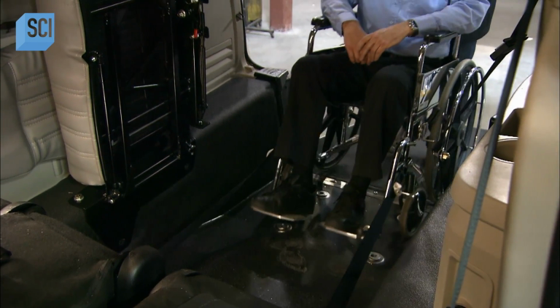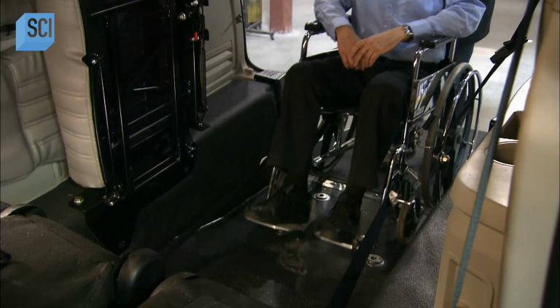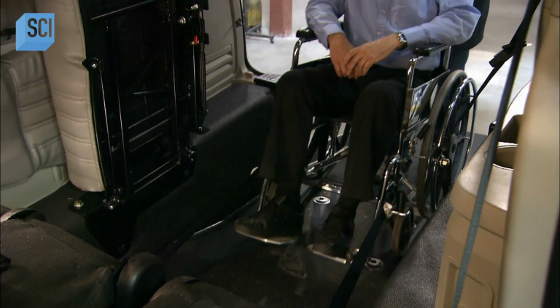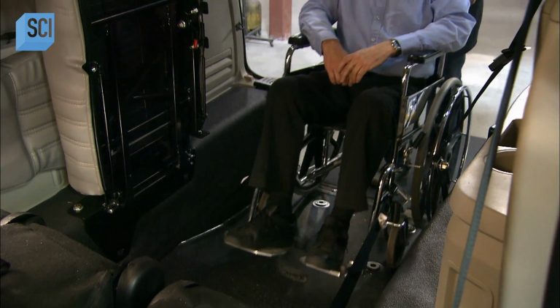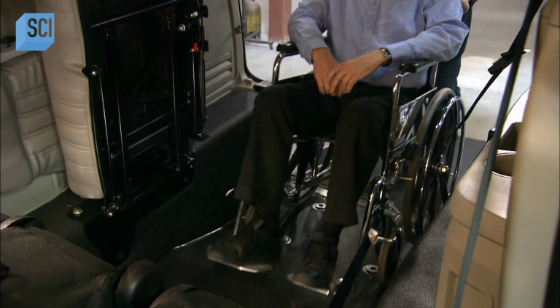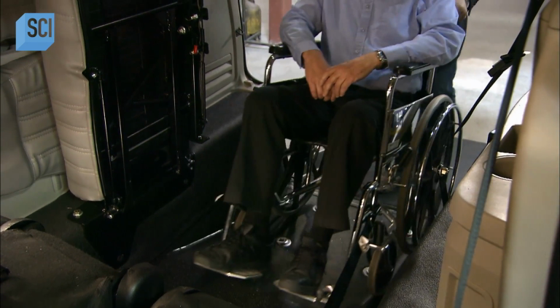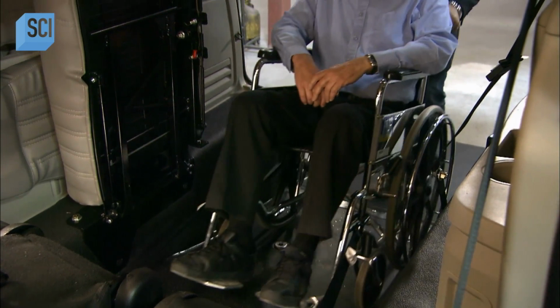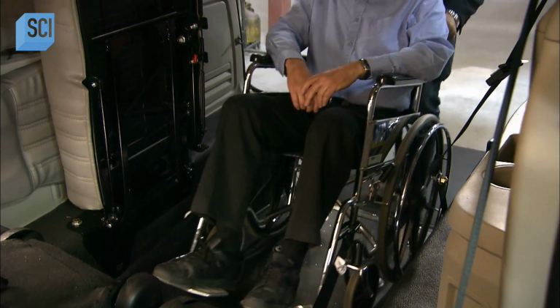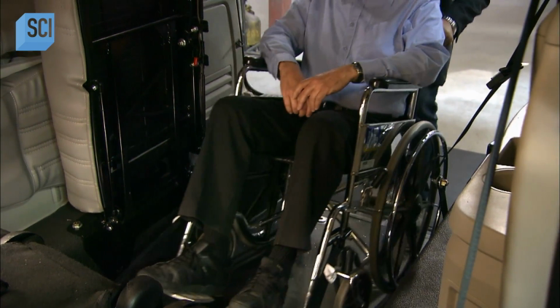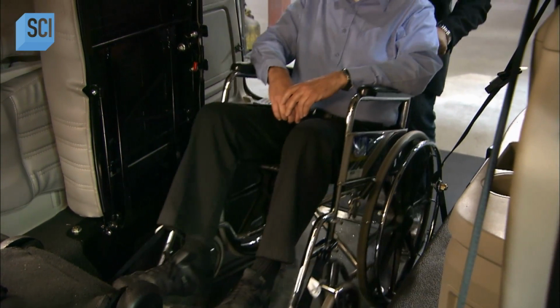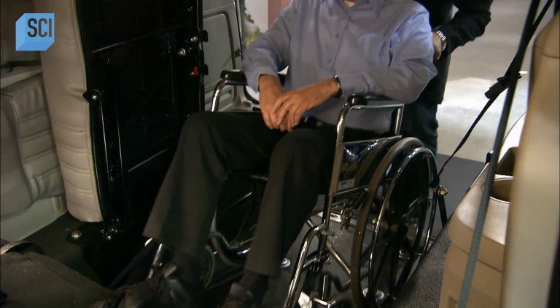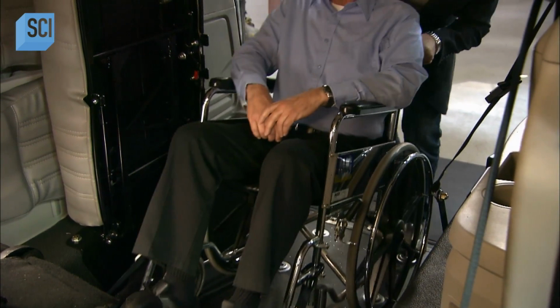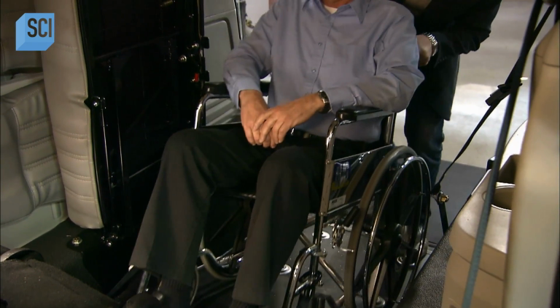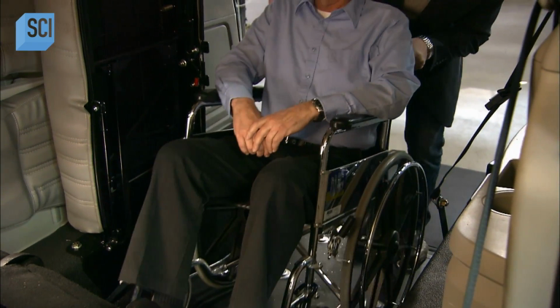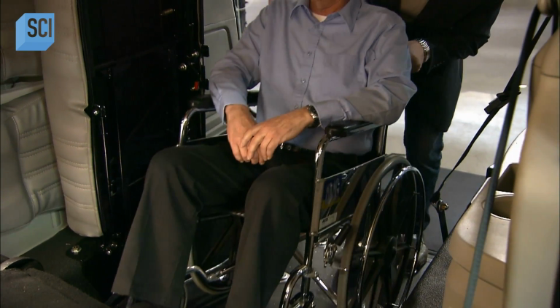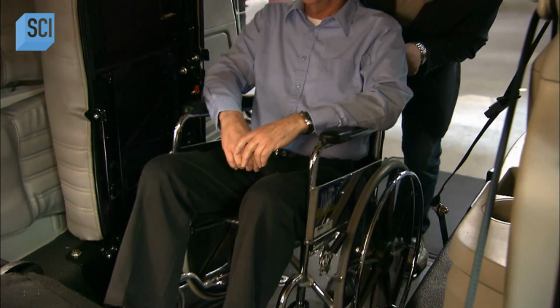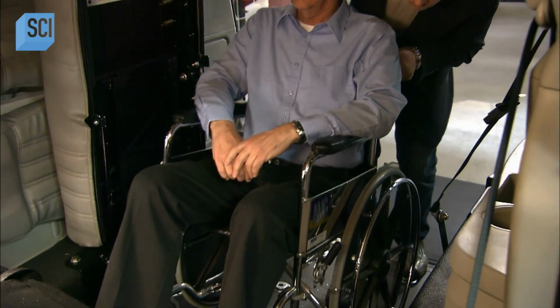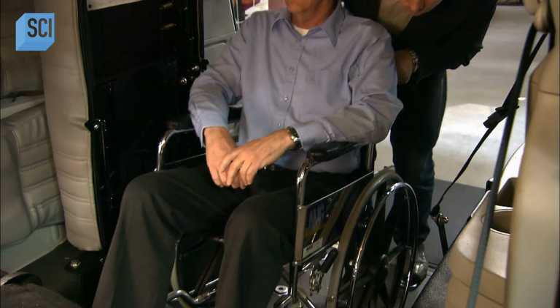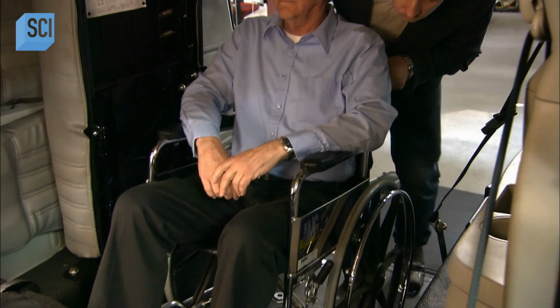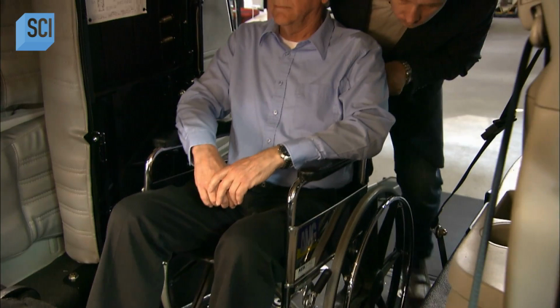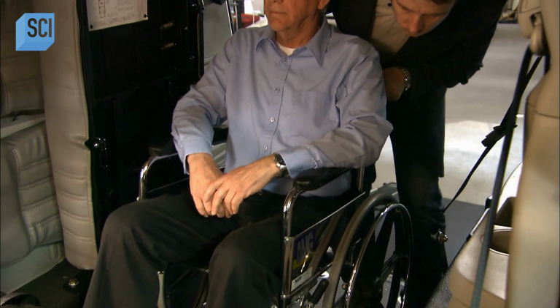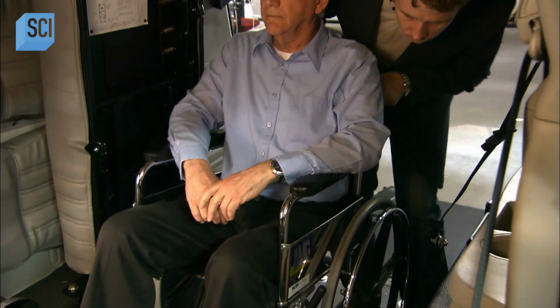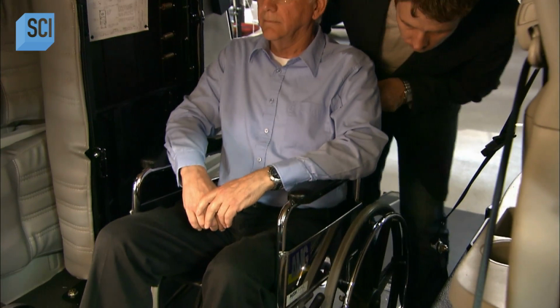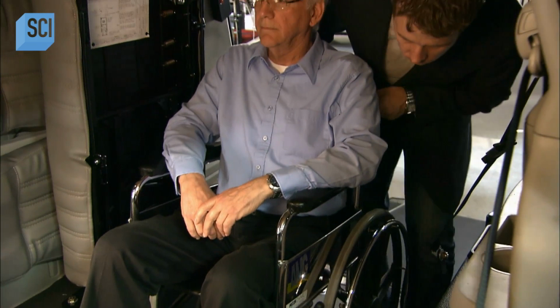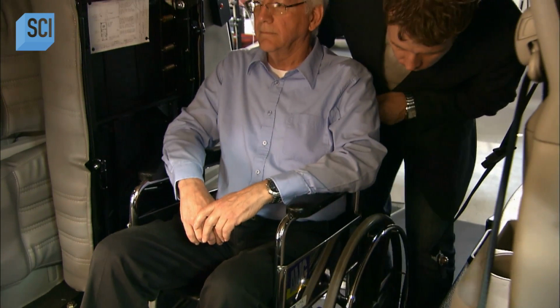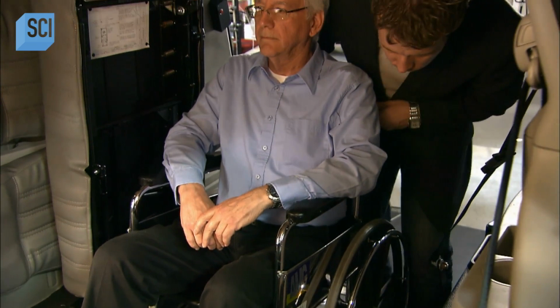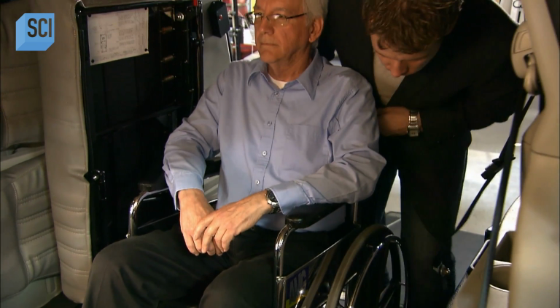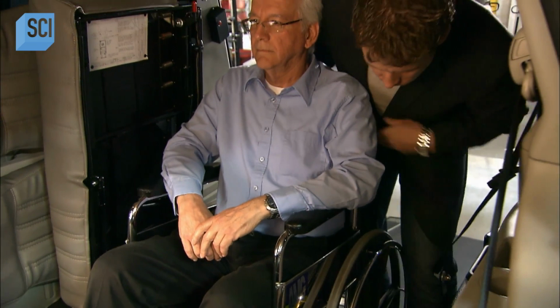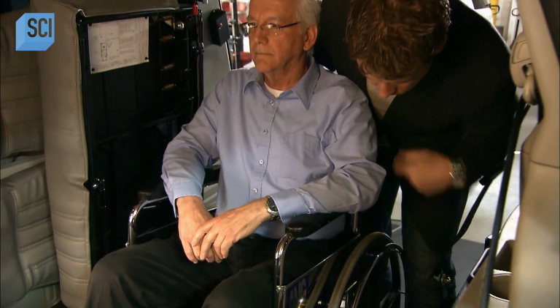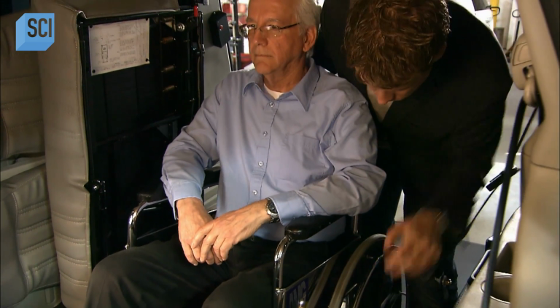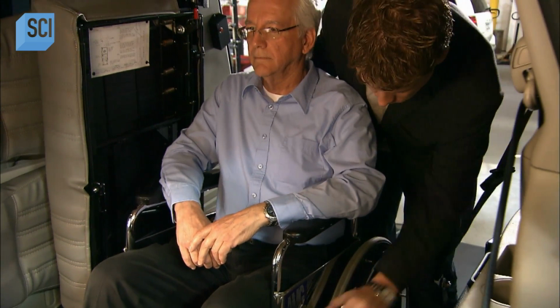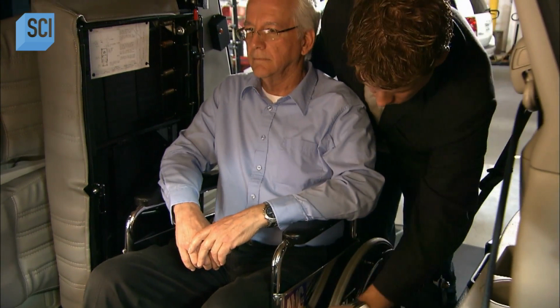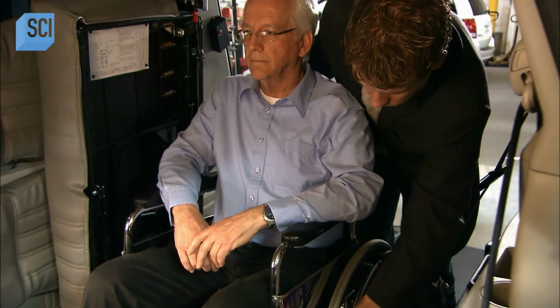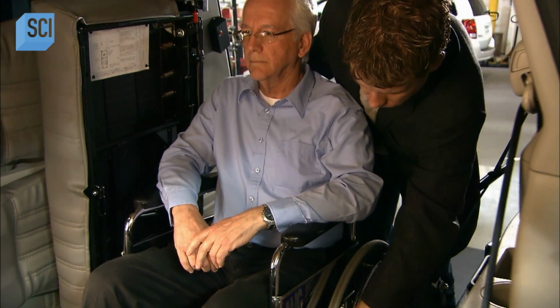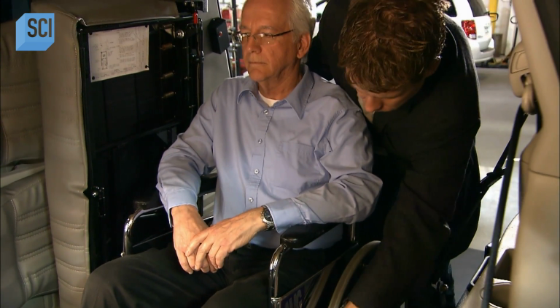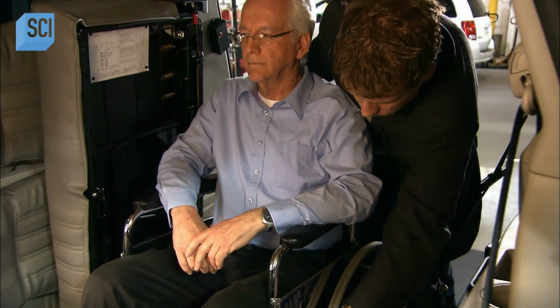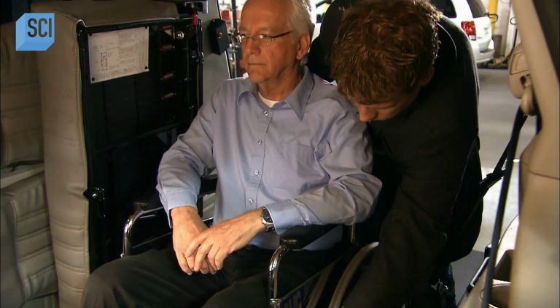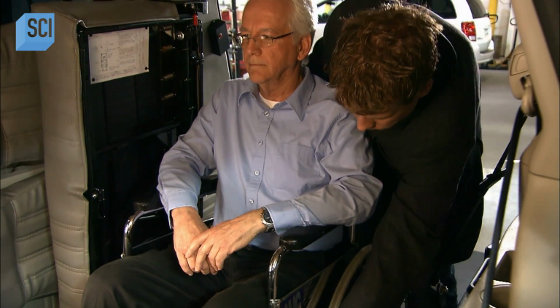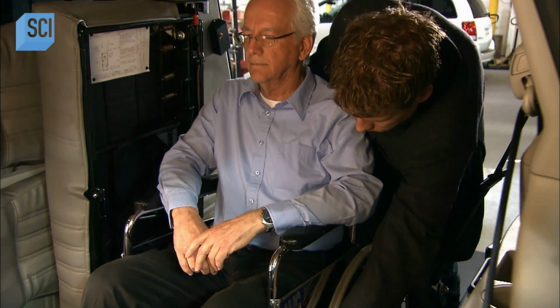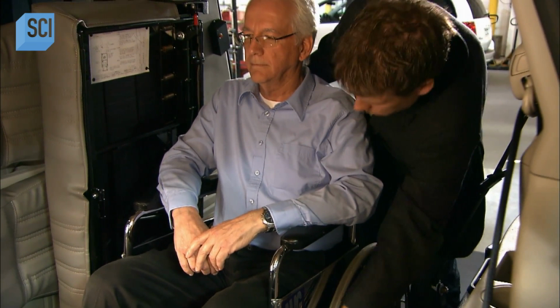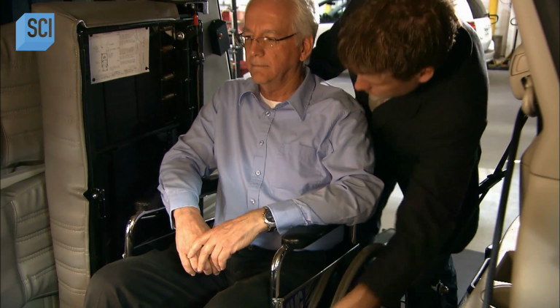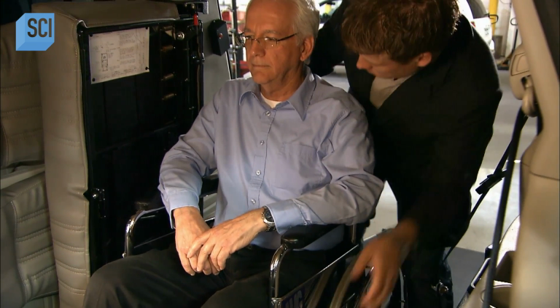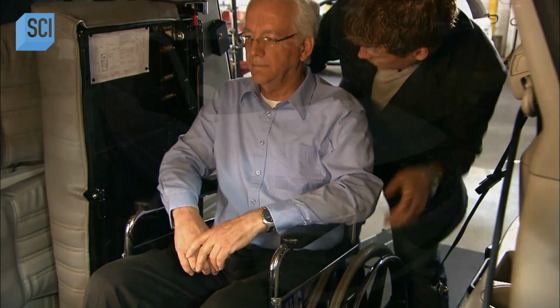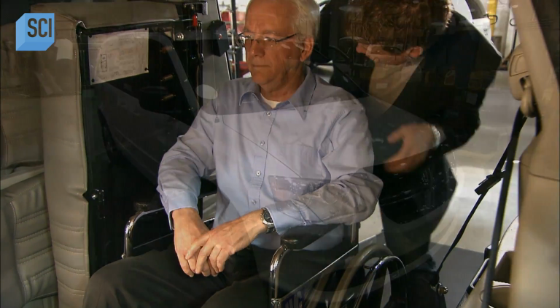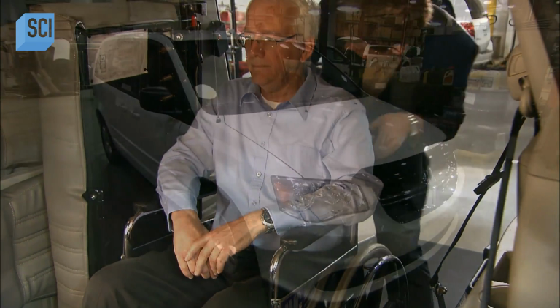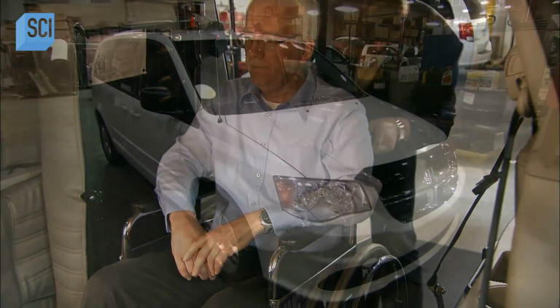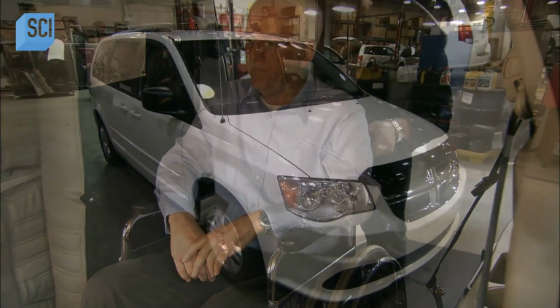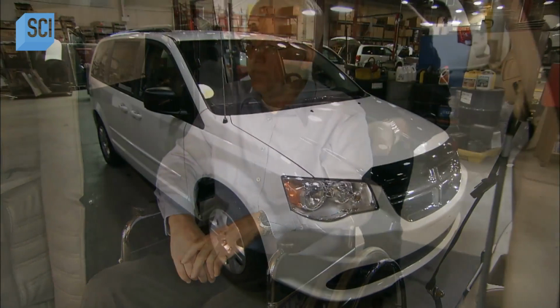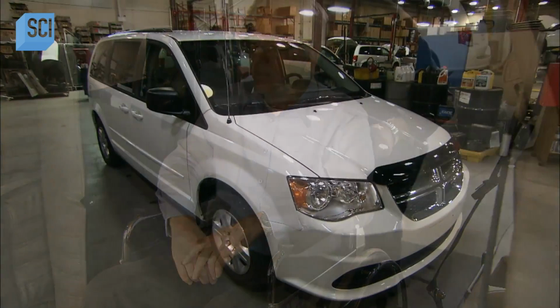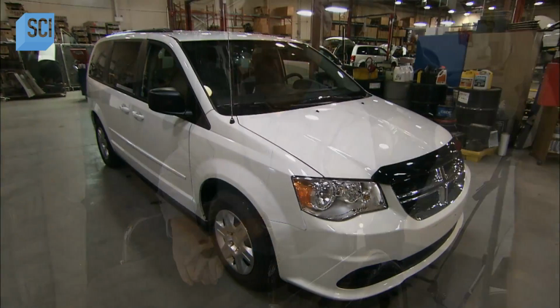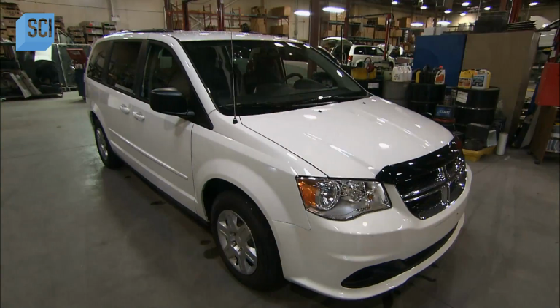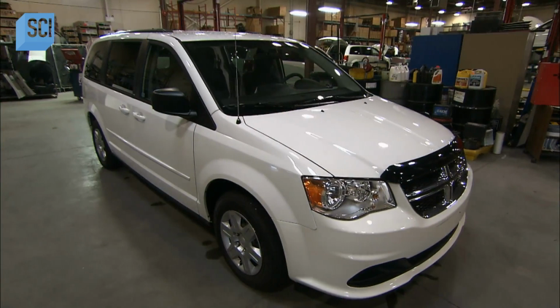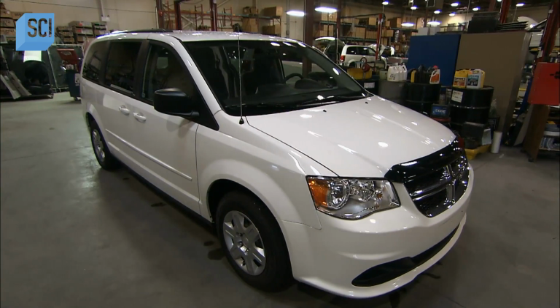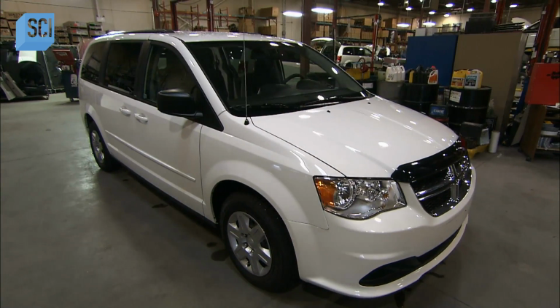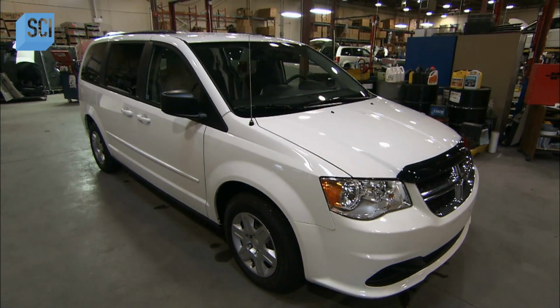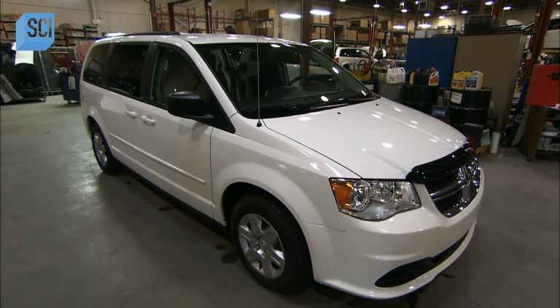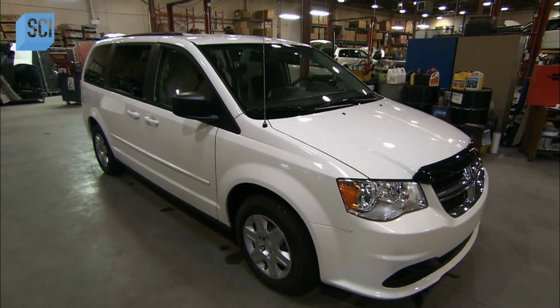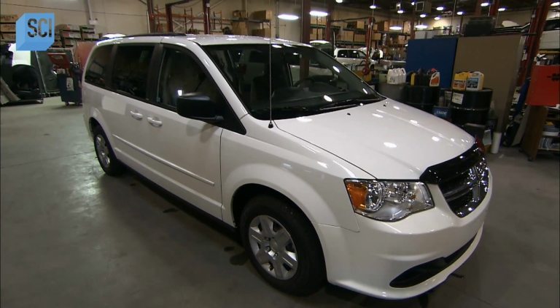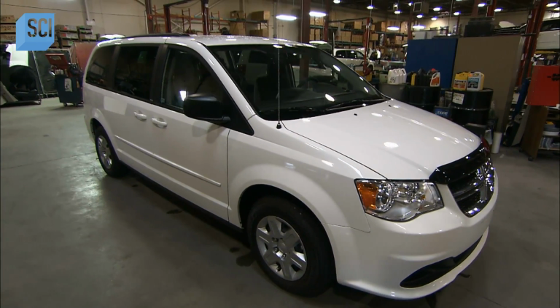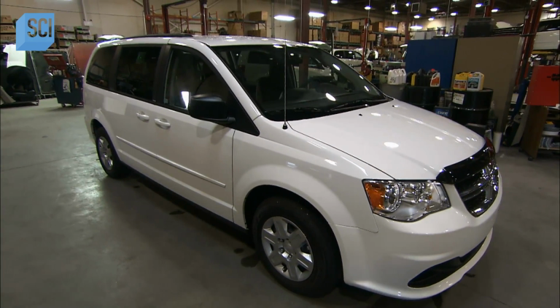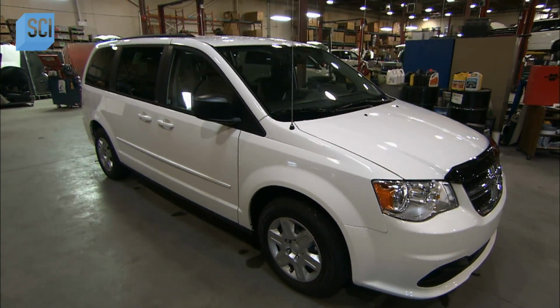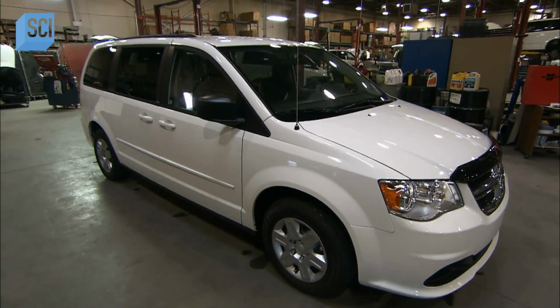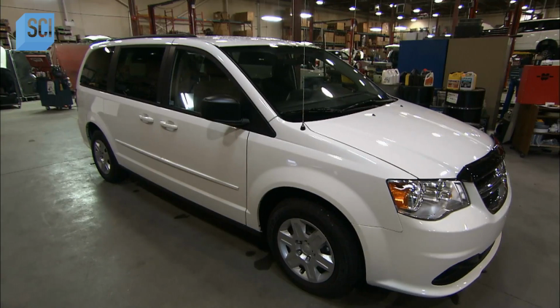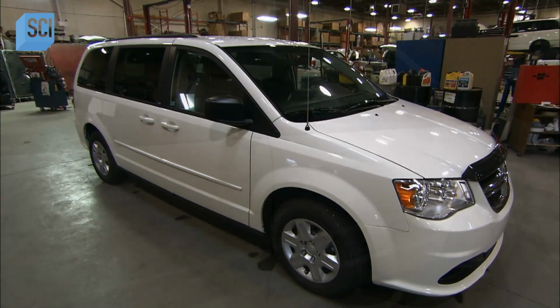Convert a minivan and change a life. A wheelchair accessibility conversion offers the convenience of a ride anytime.